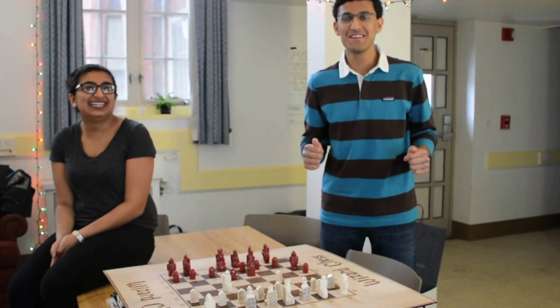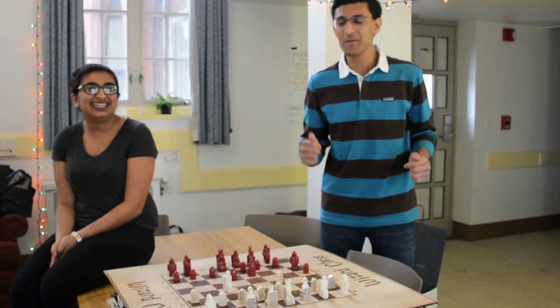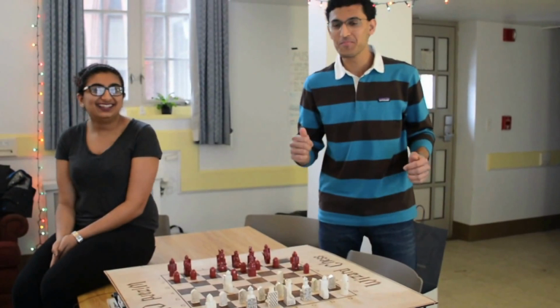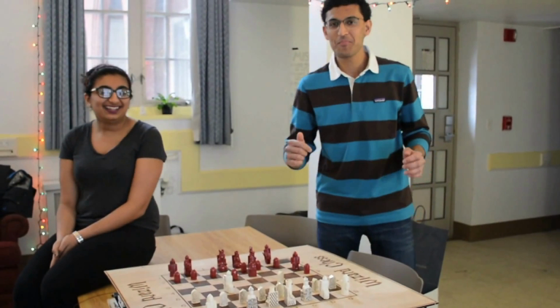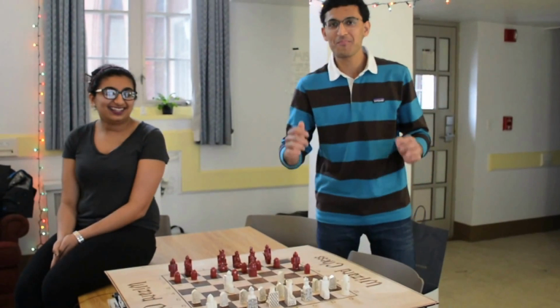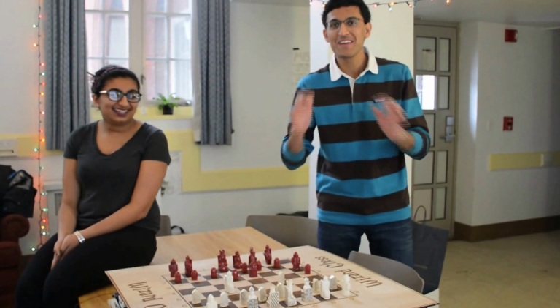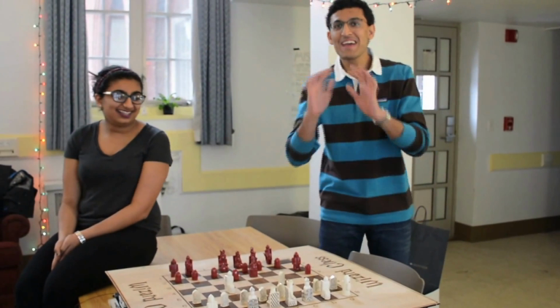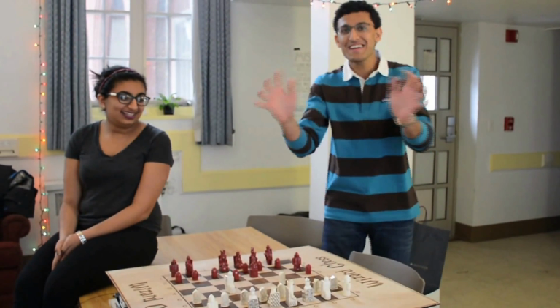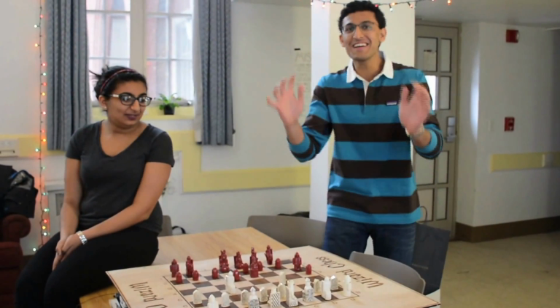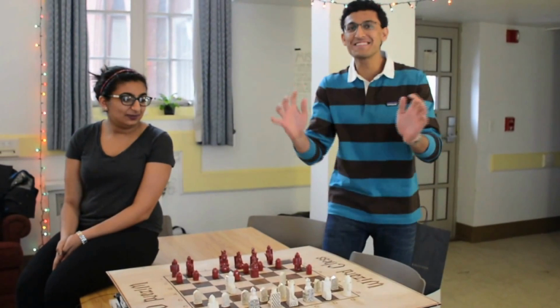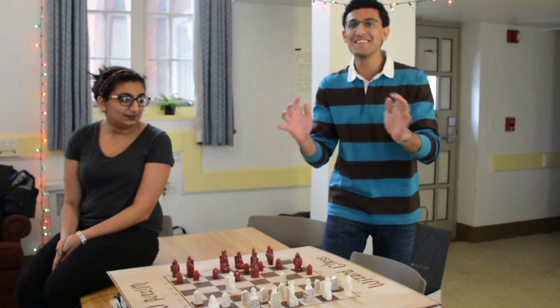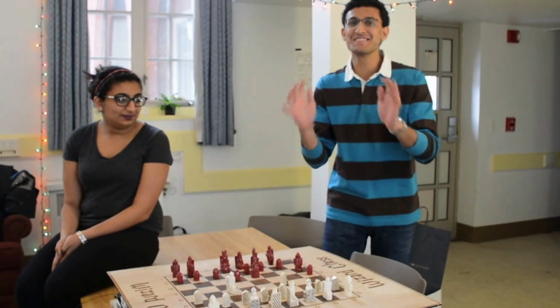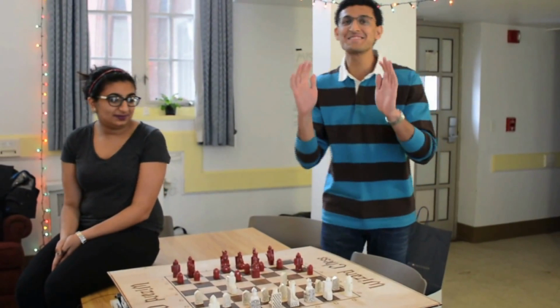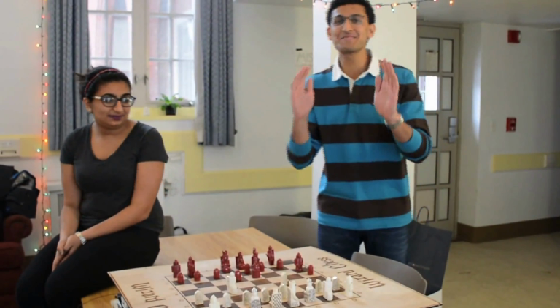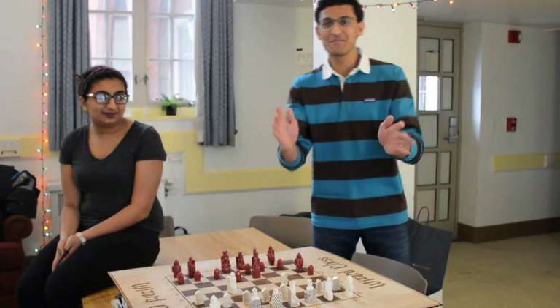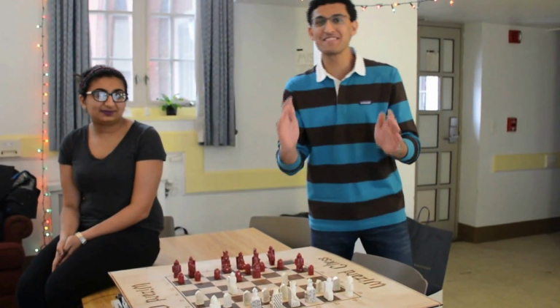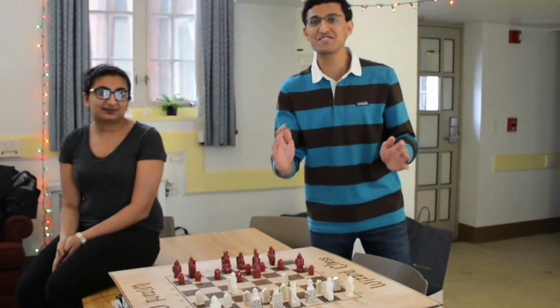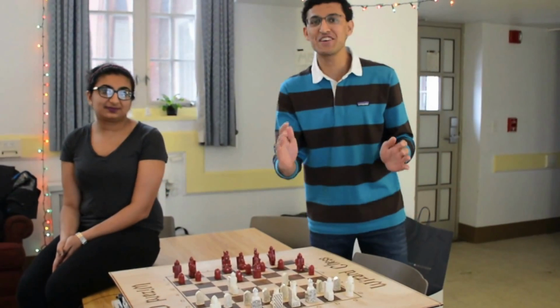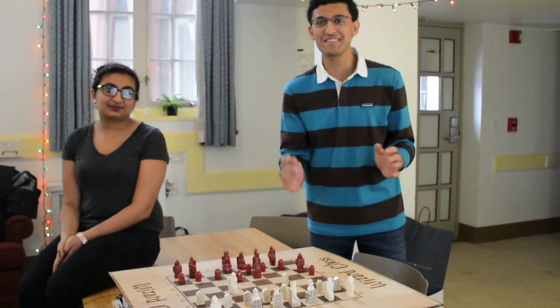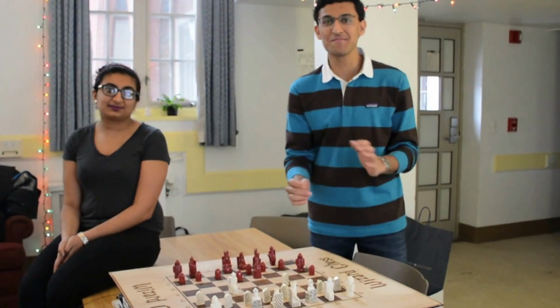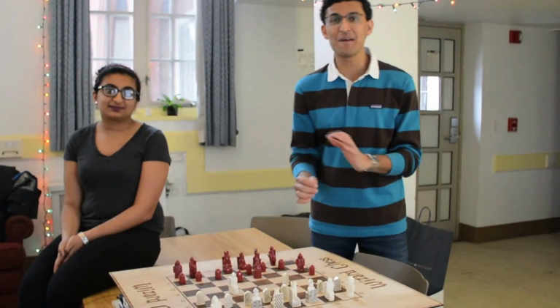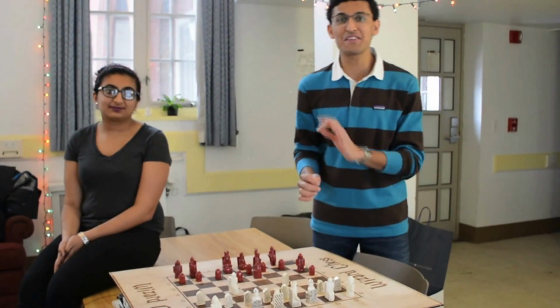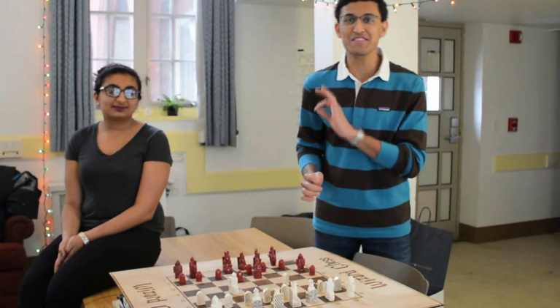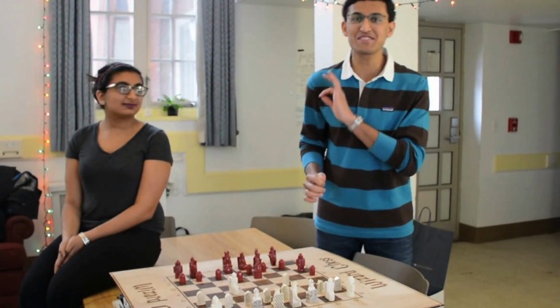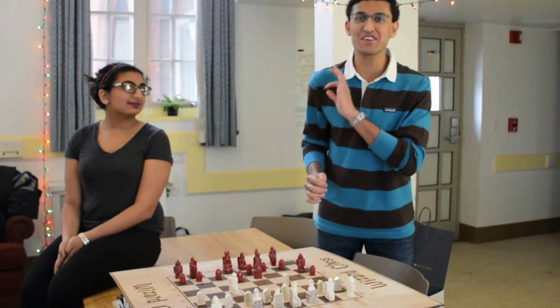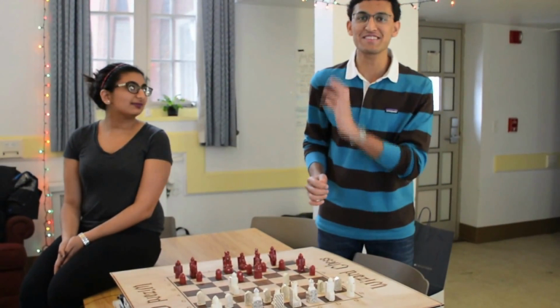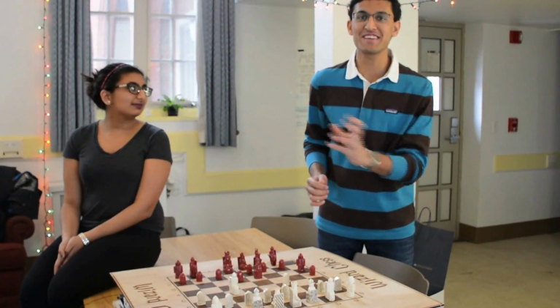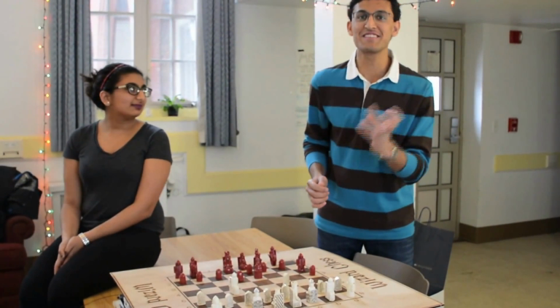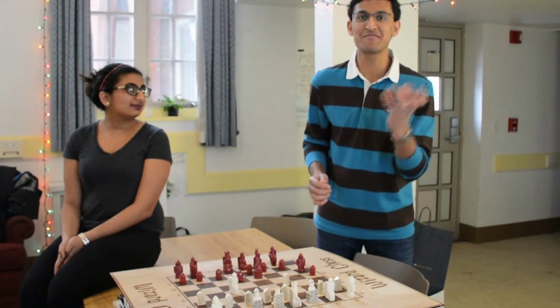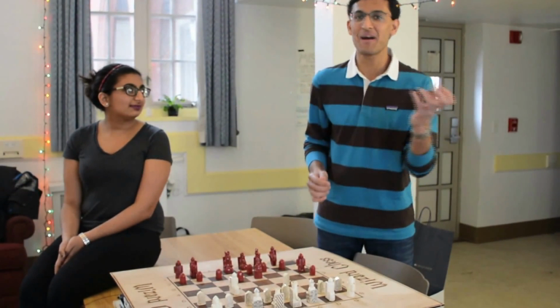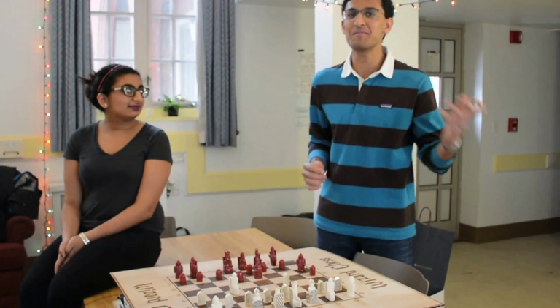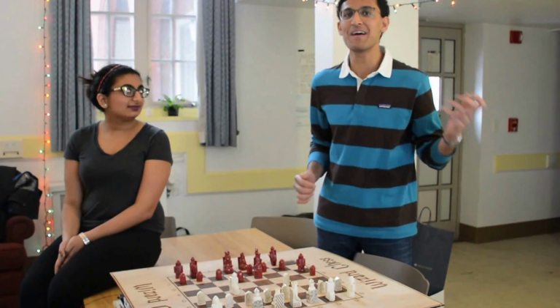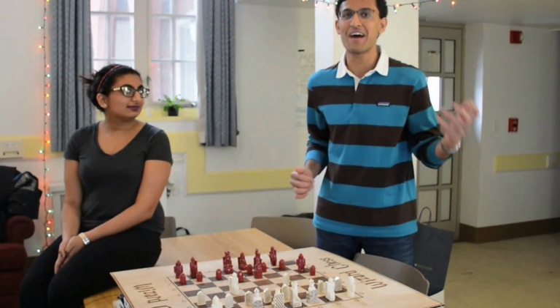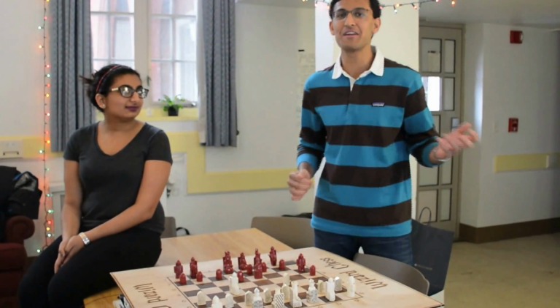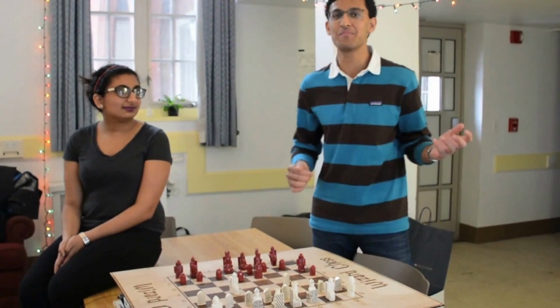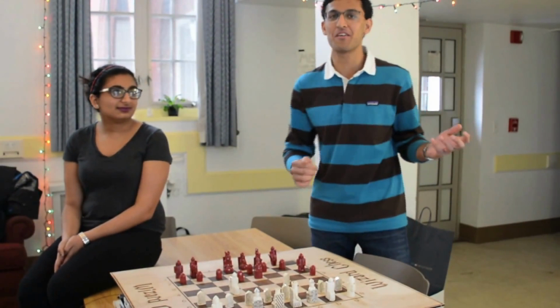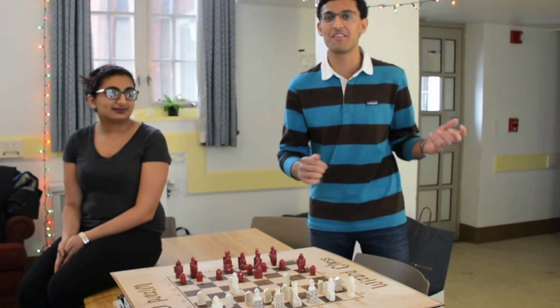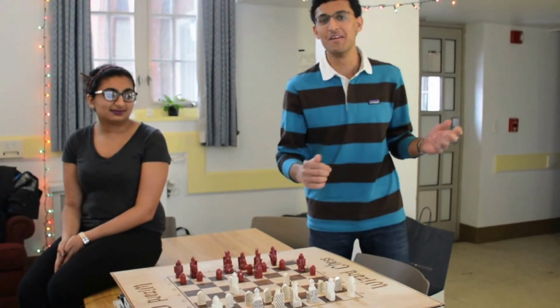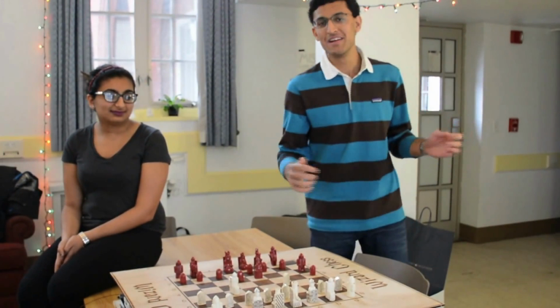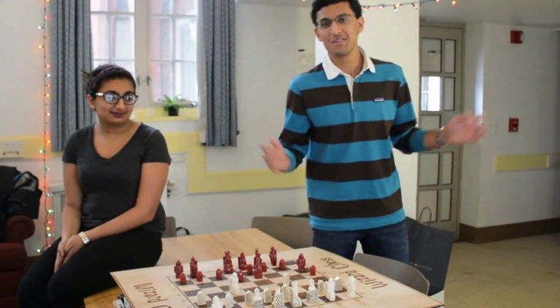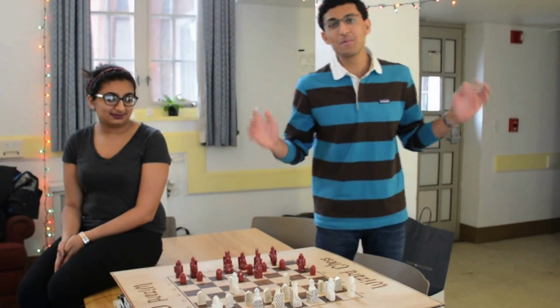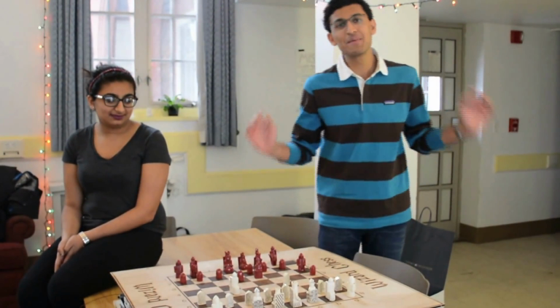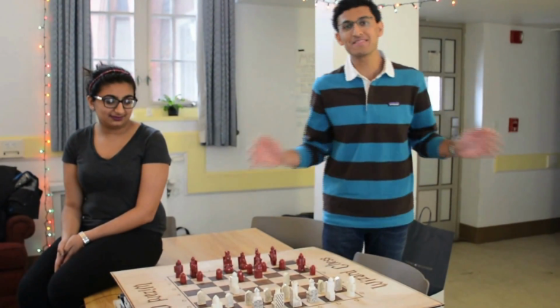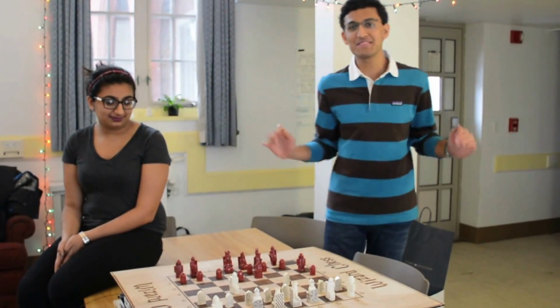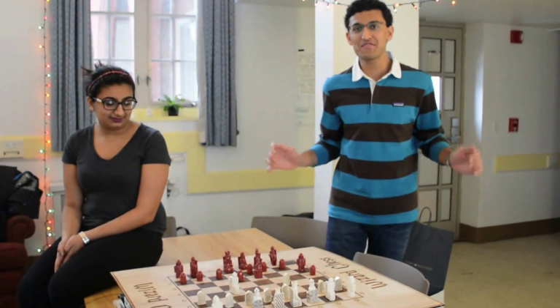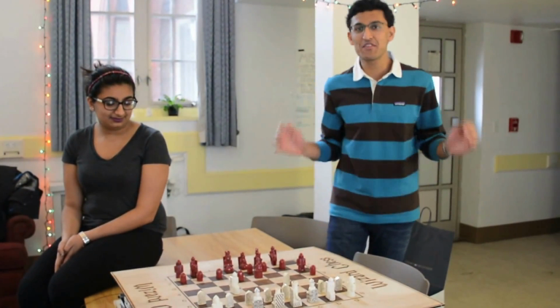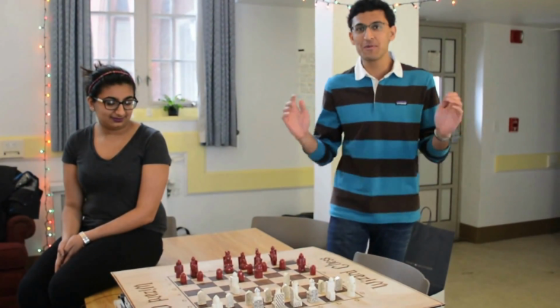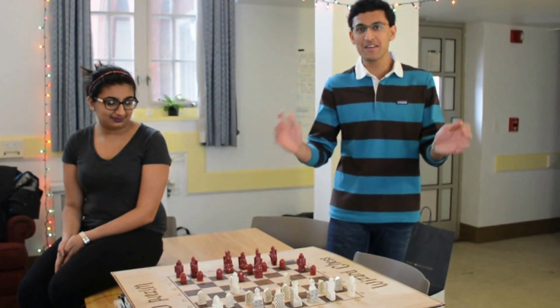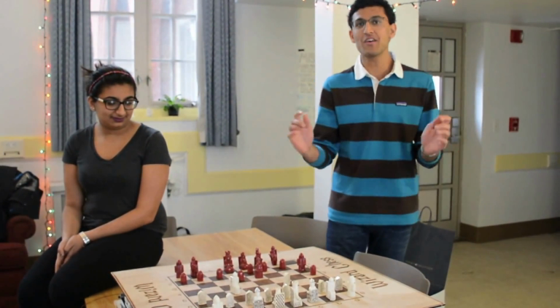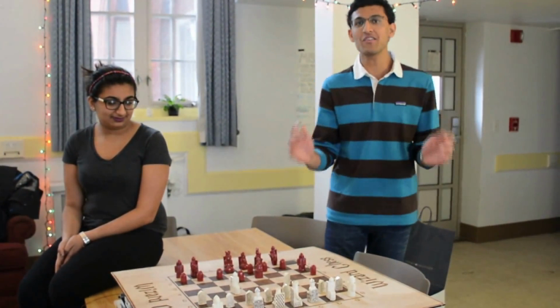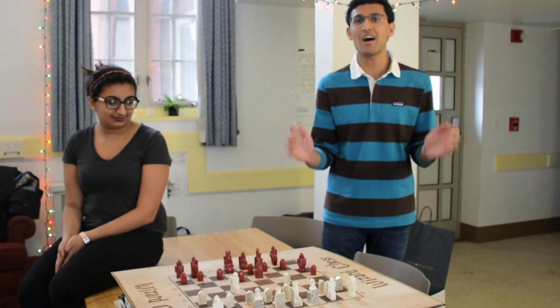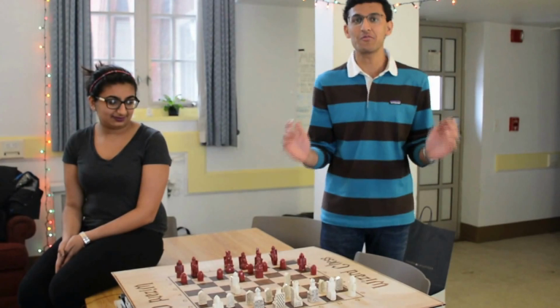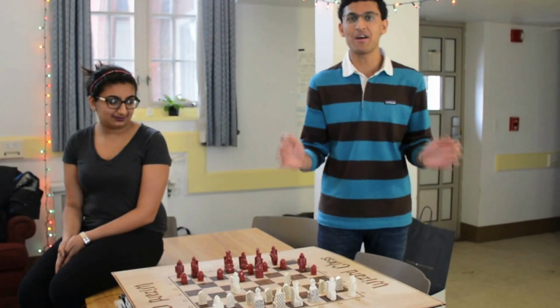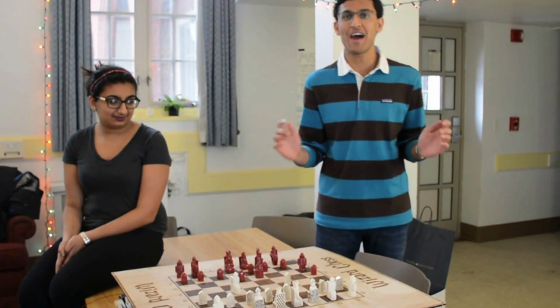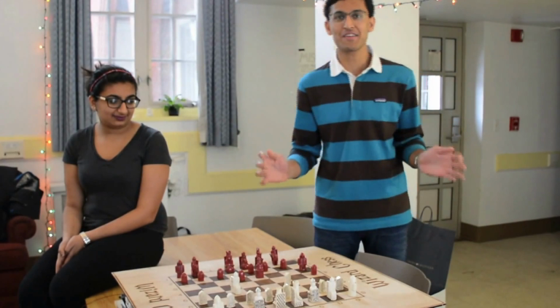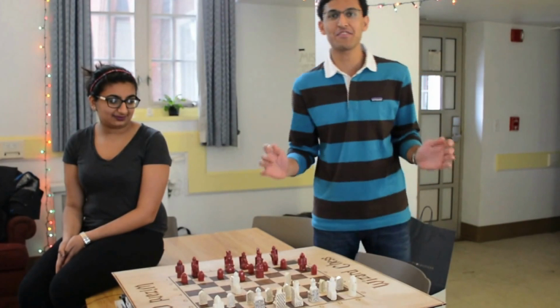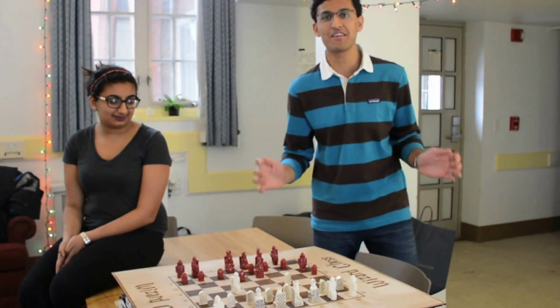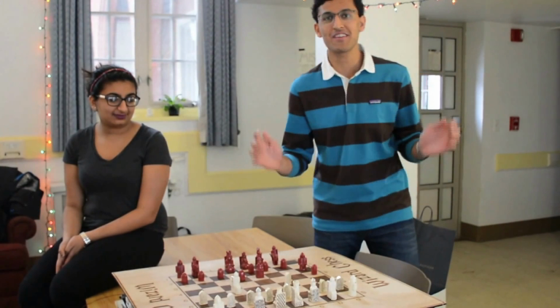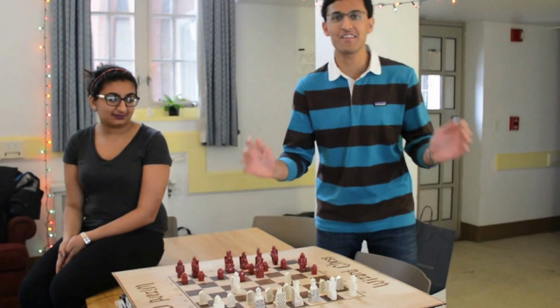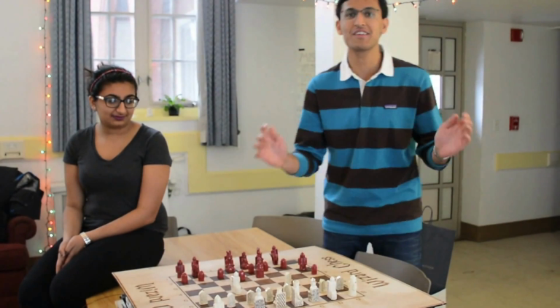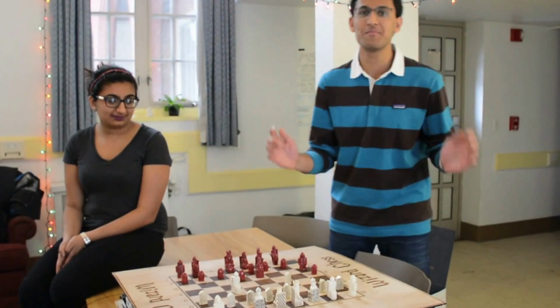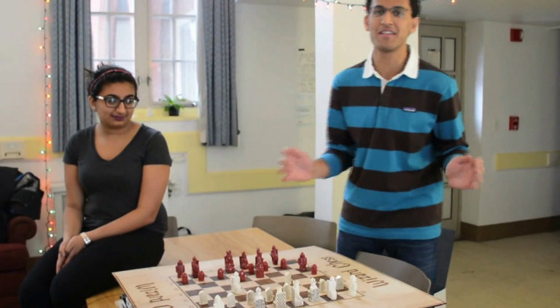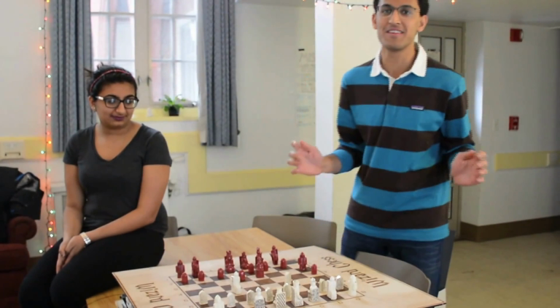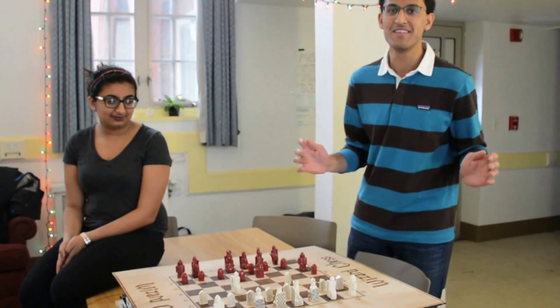Hey guys, this is Blizzard's Chess, a magical chess set inspired by Harry Potter. We built this for a week-long hardware hackathon at Carnegie Mellon.